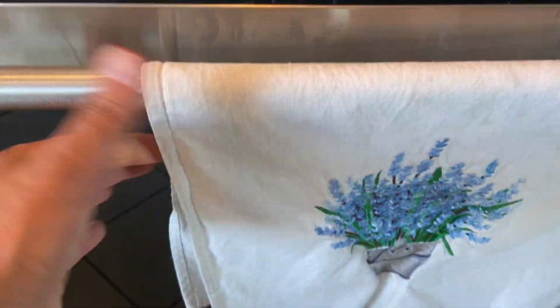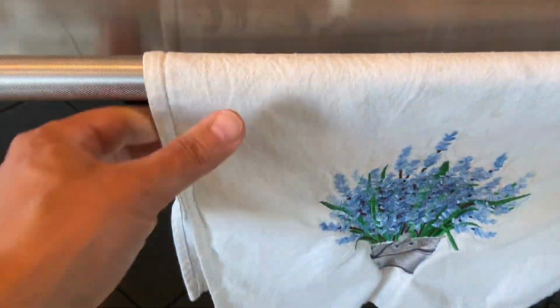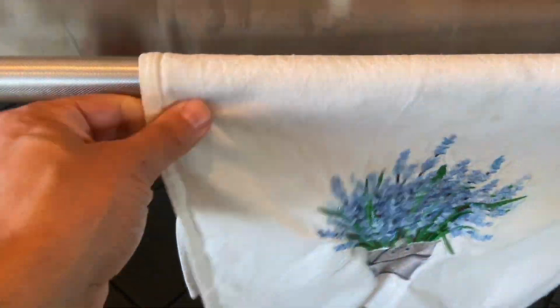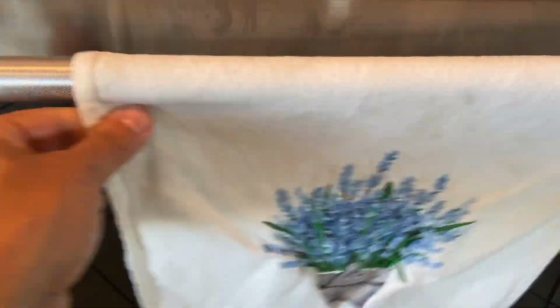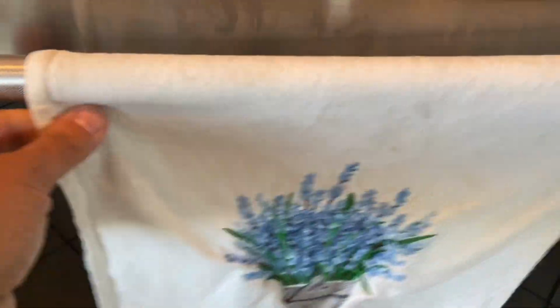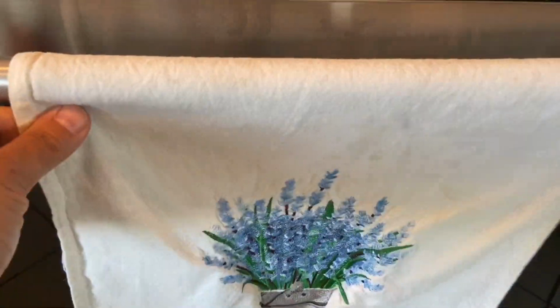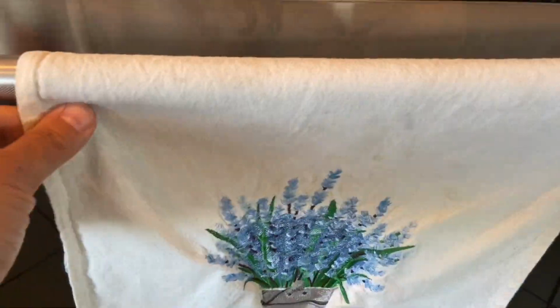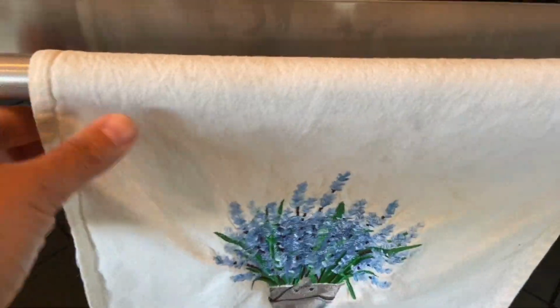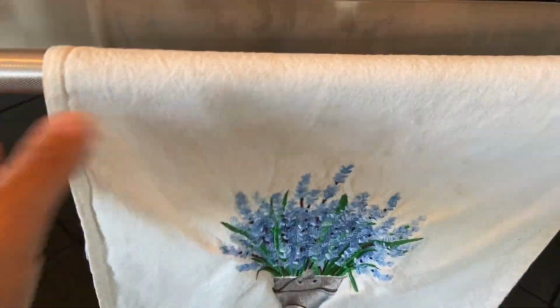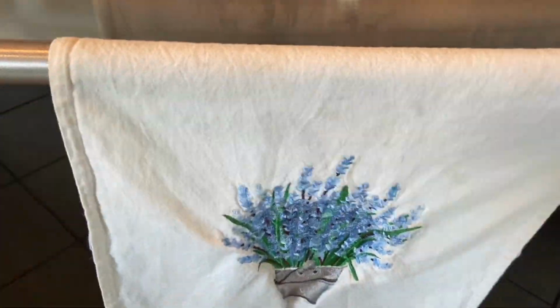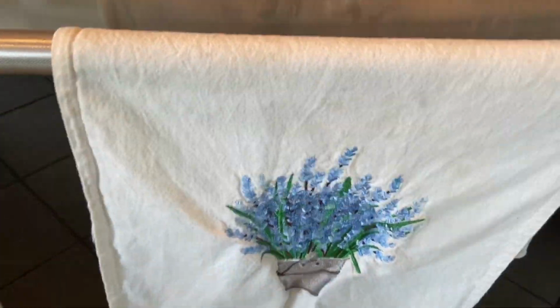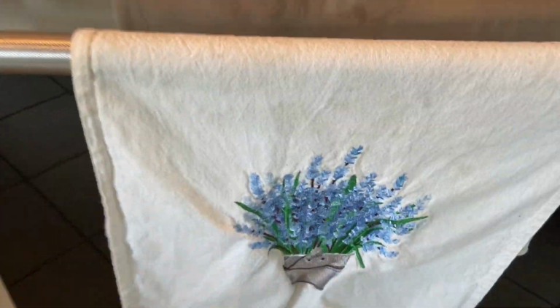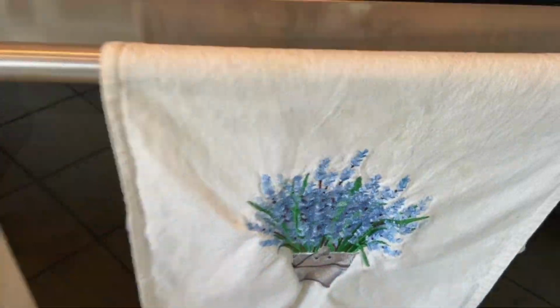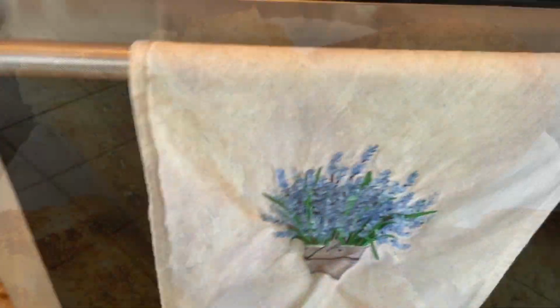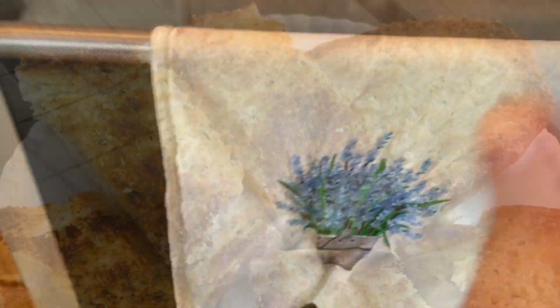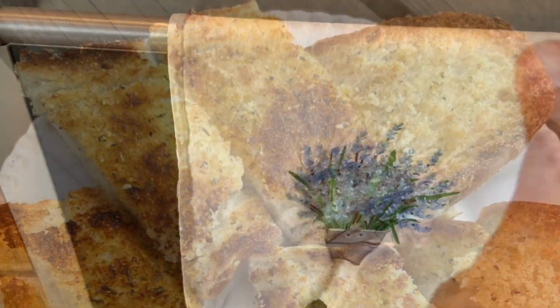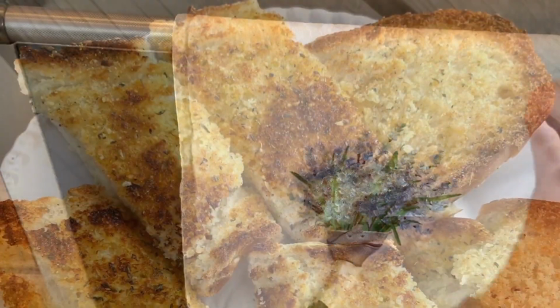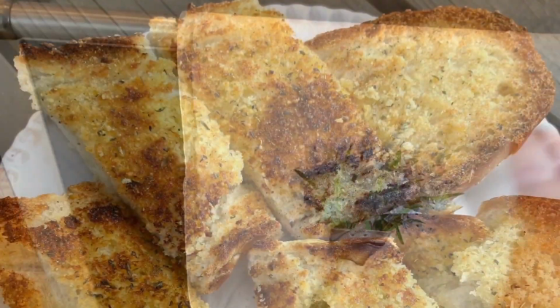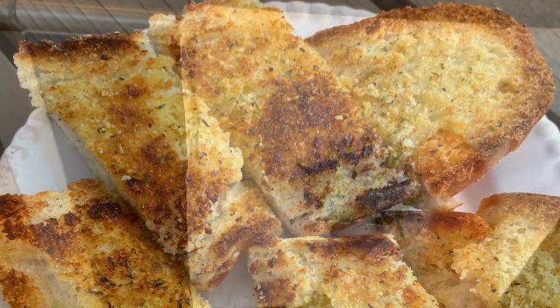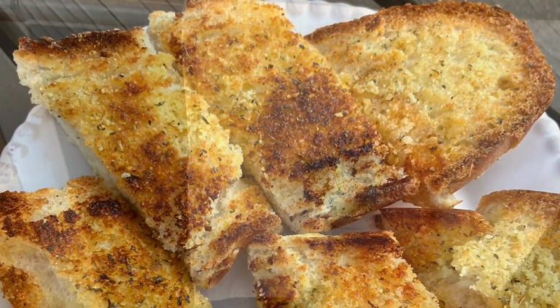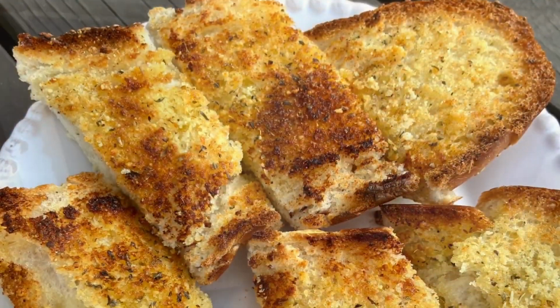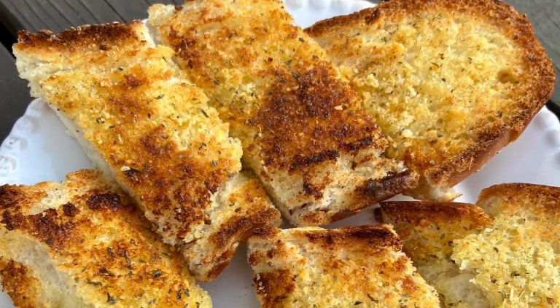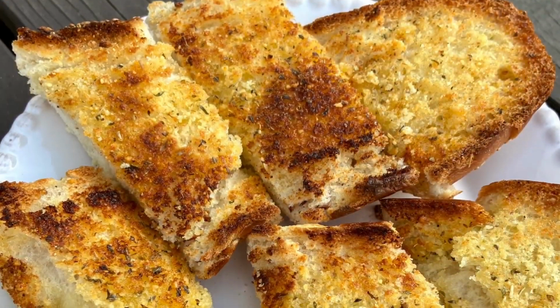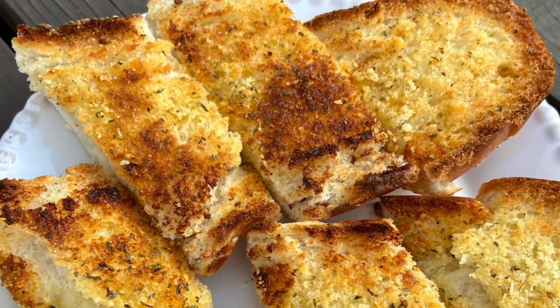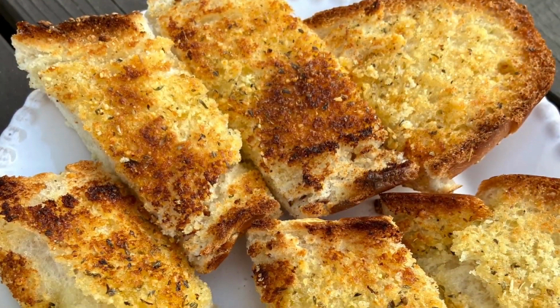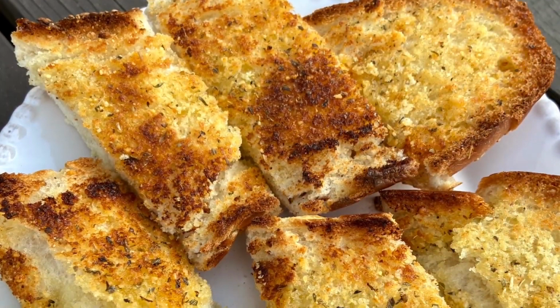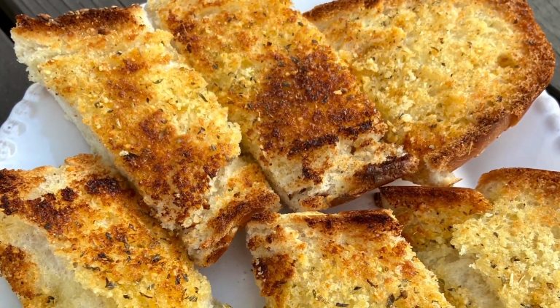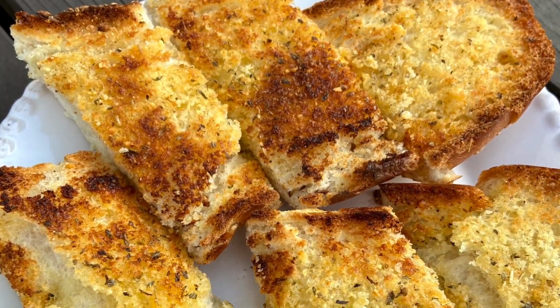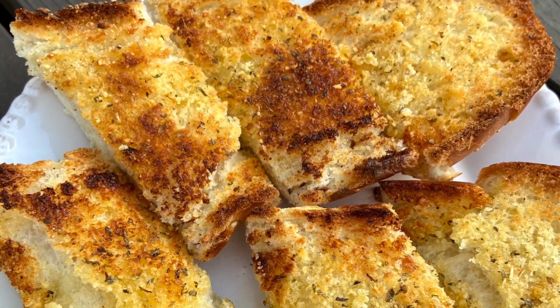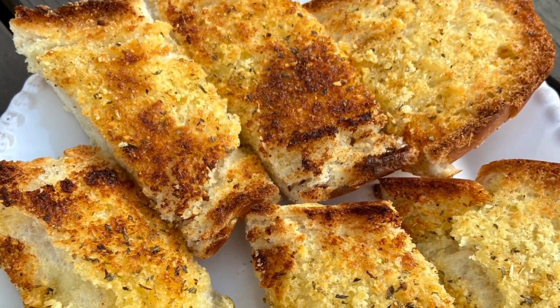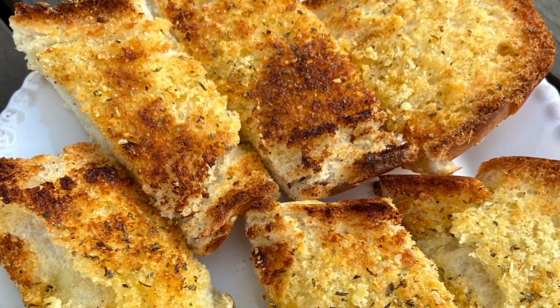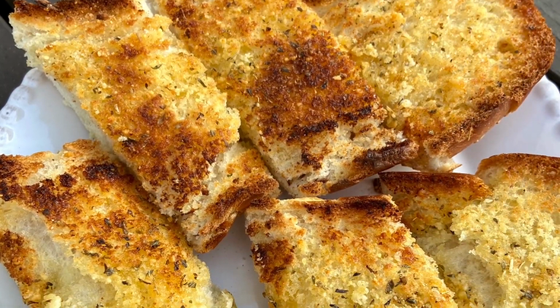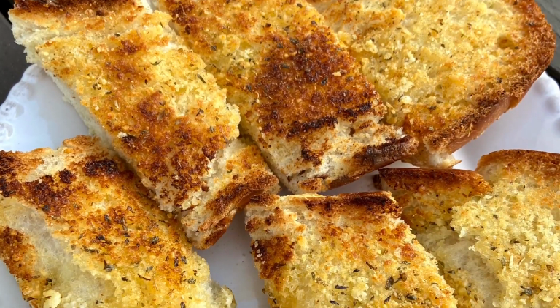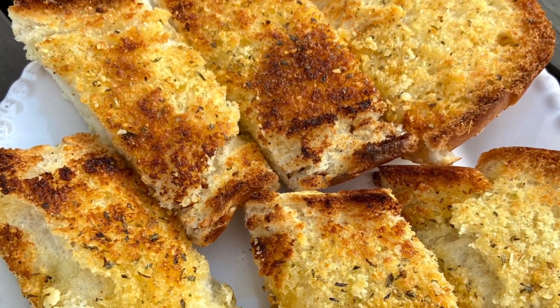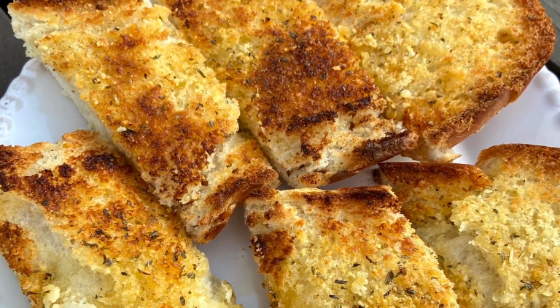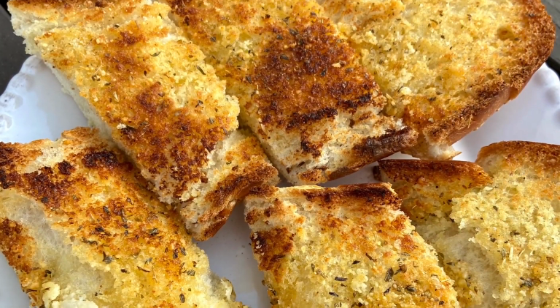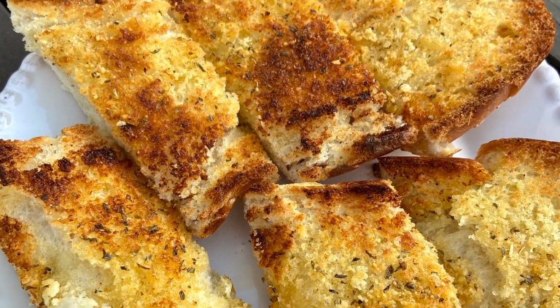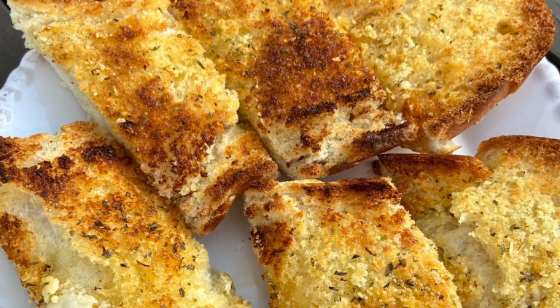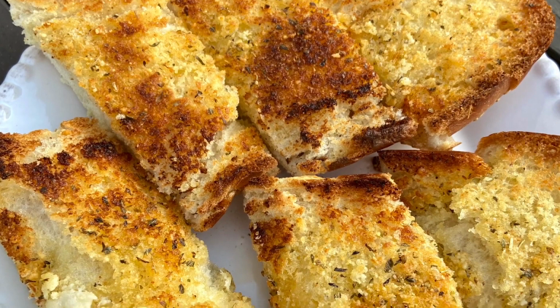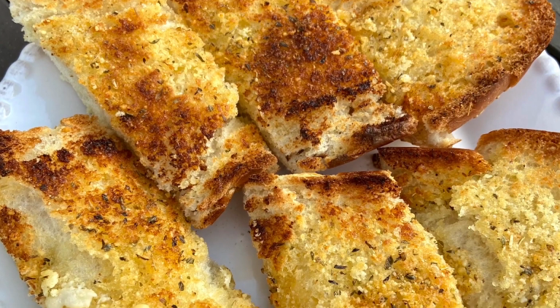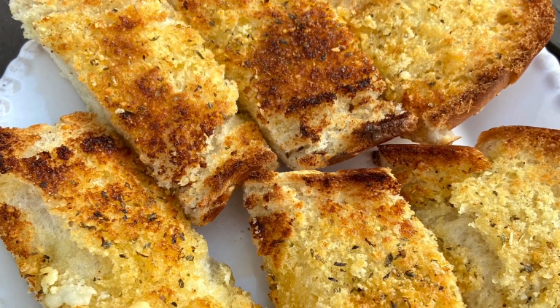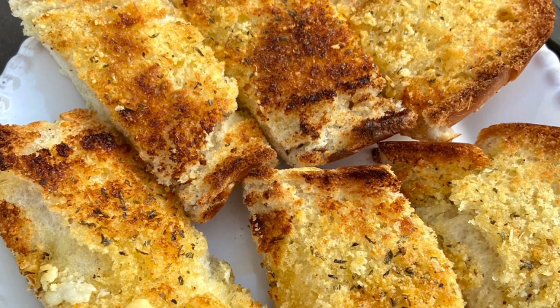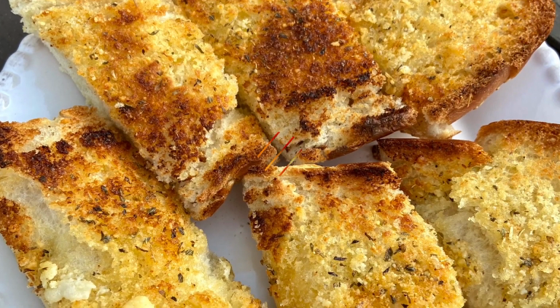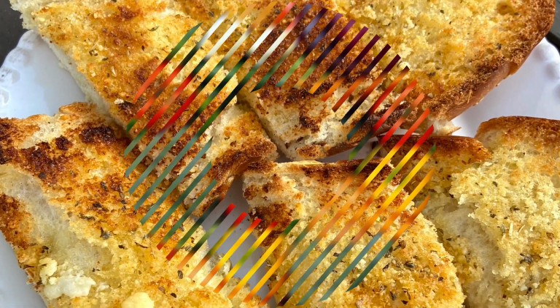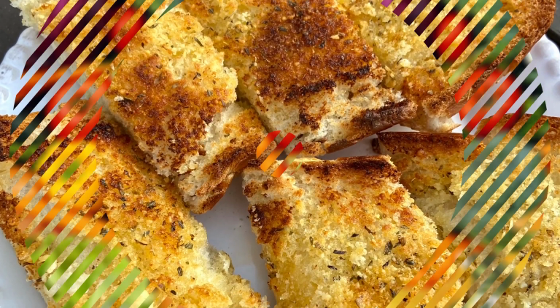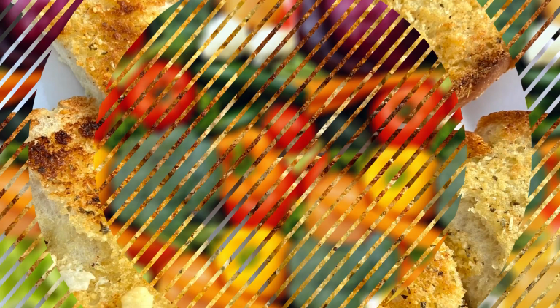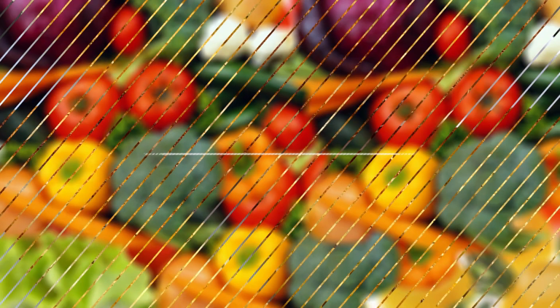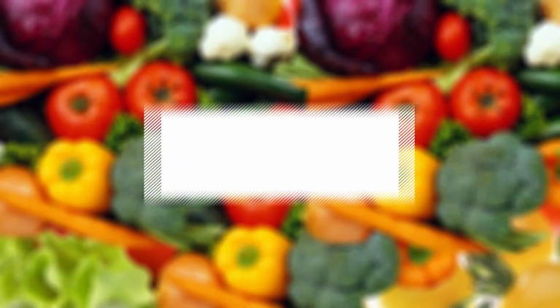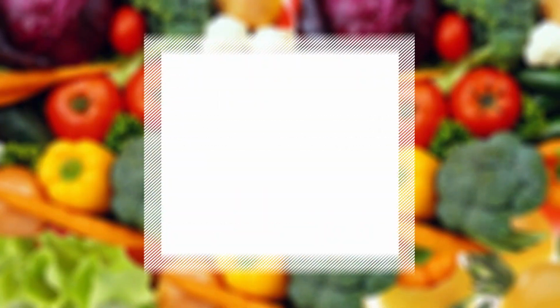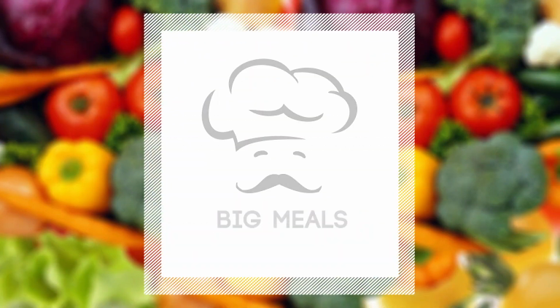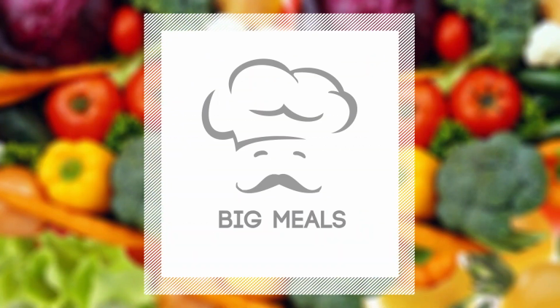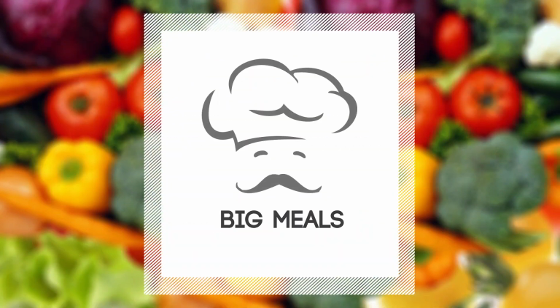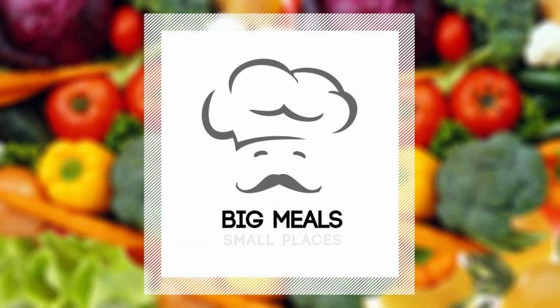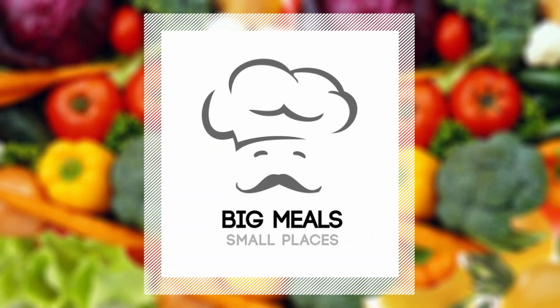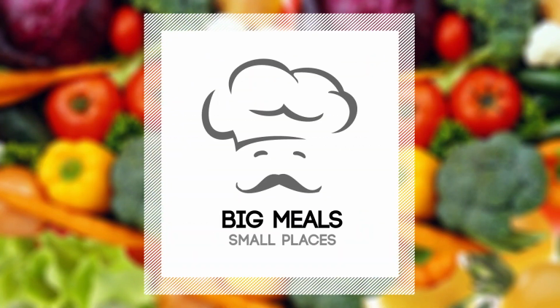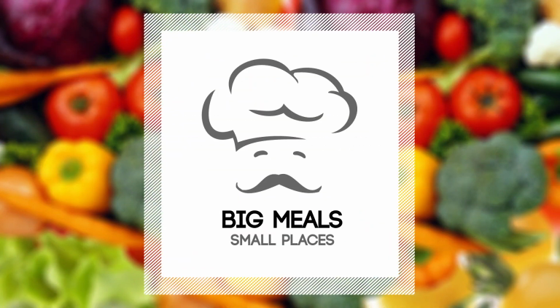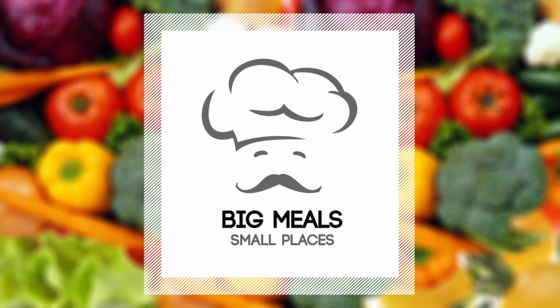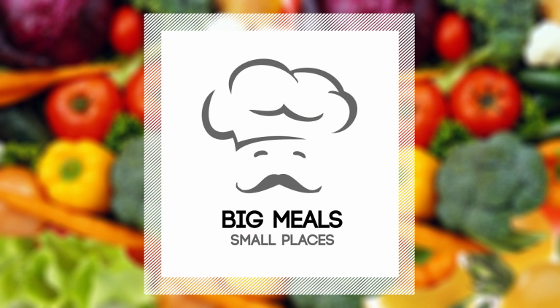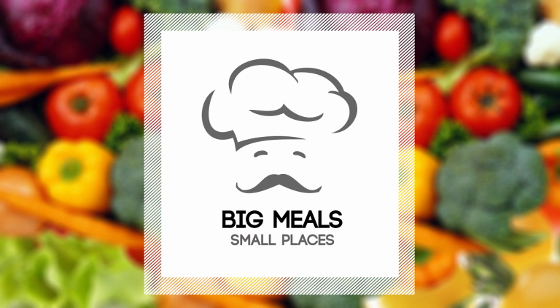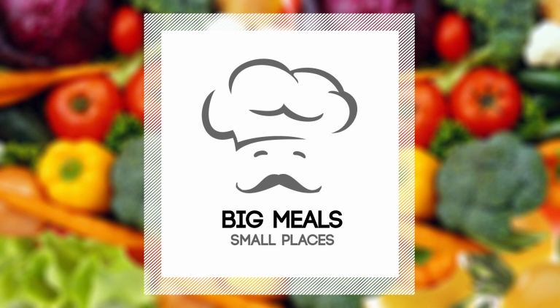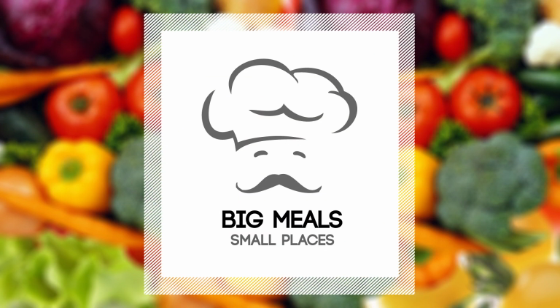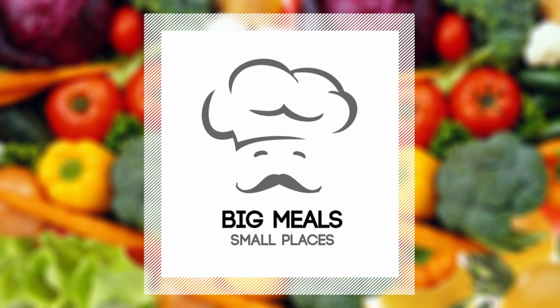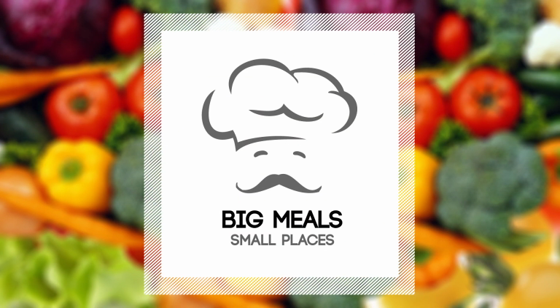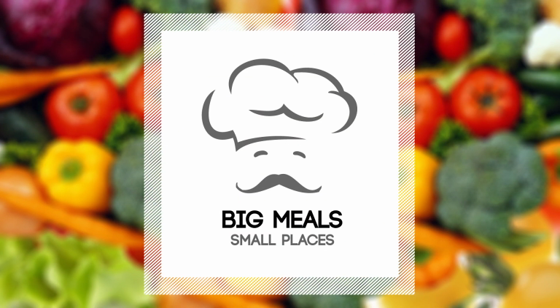Shut the door, fix your cloth, and here it is, garlic bread. Great as a side or great by itself. Enjoy.